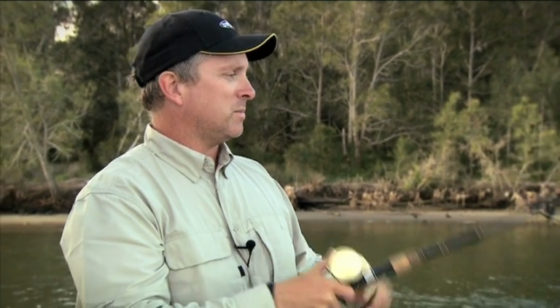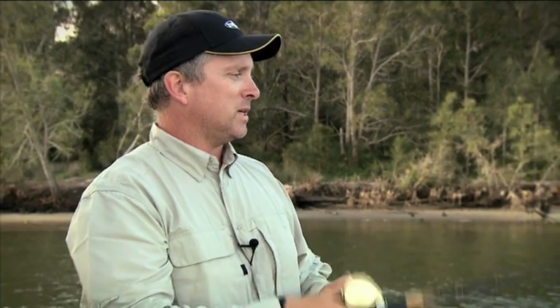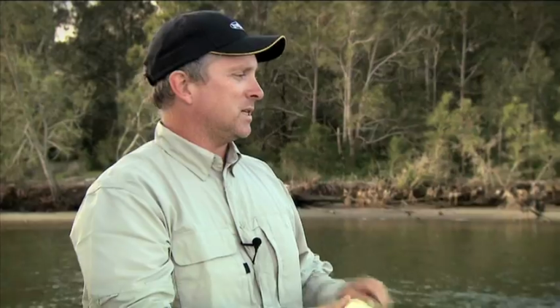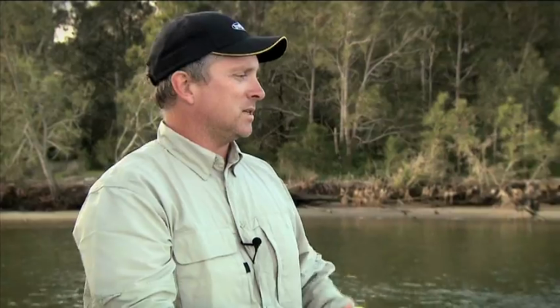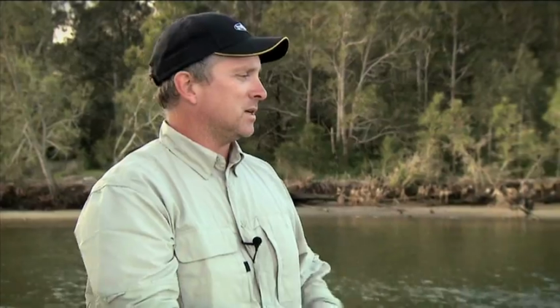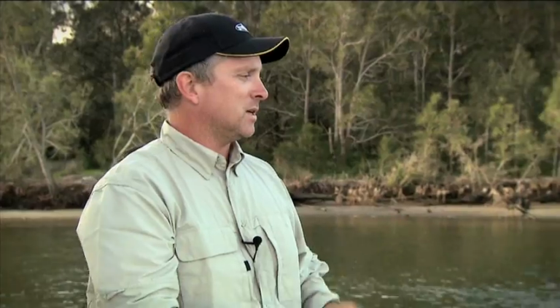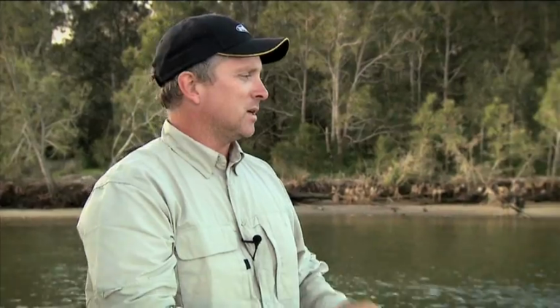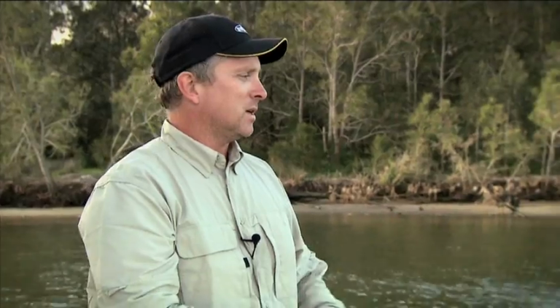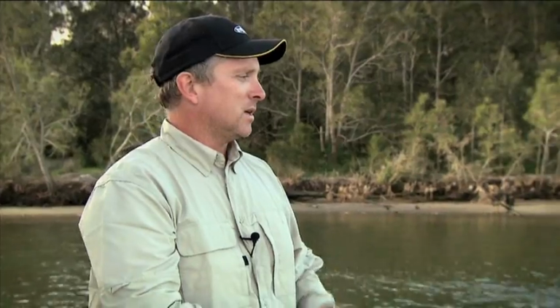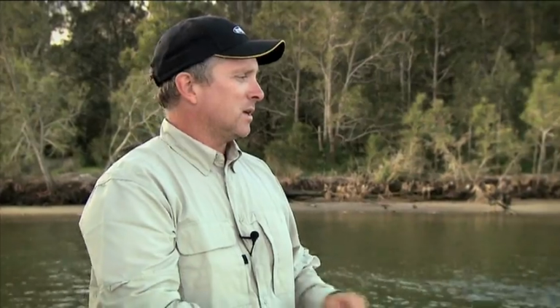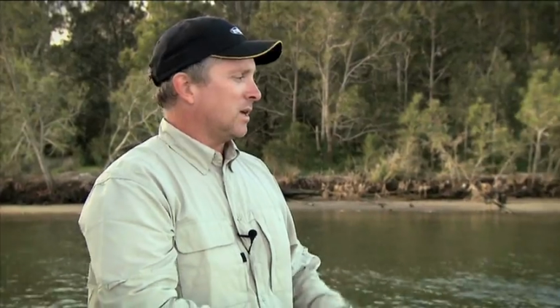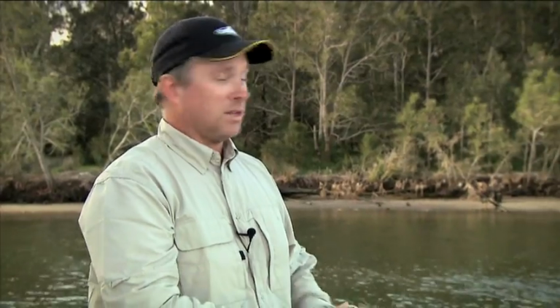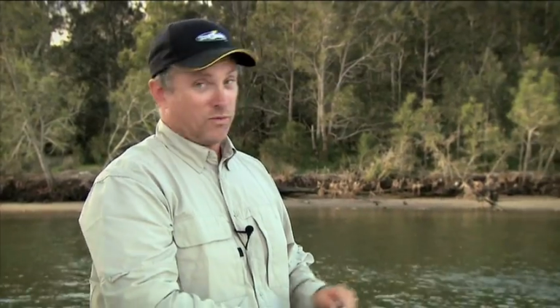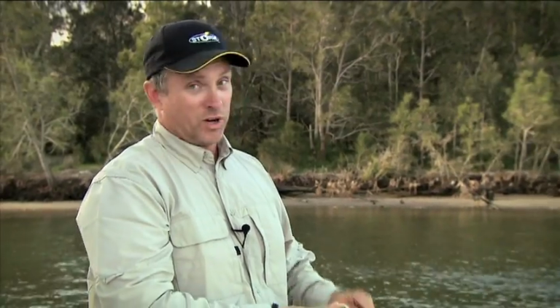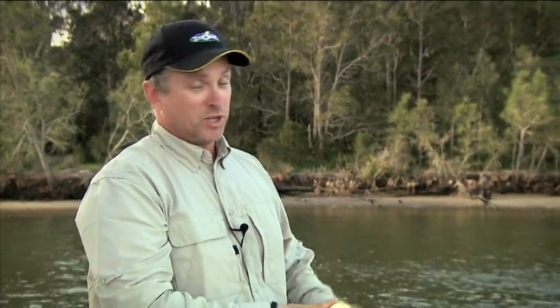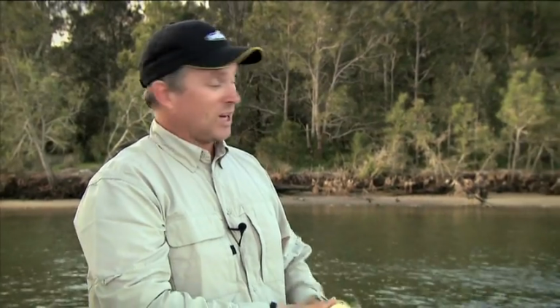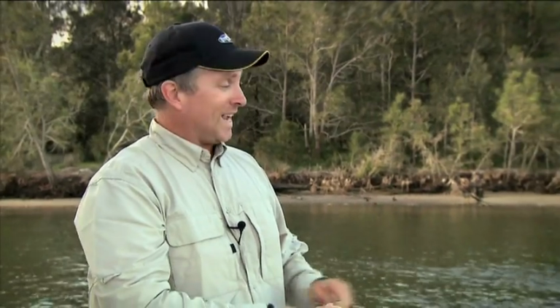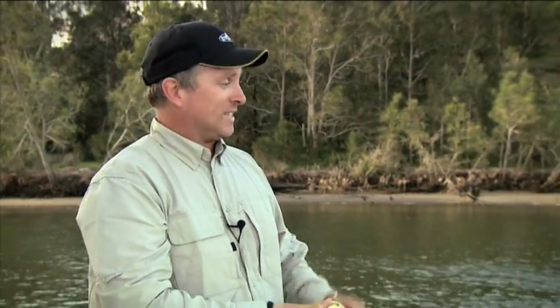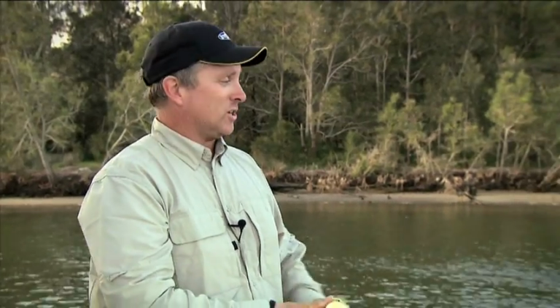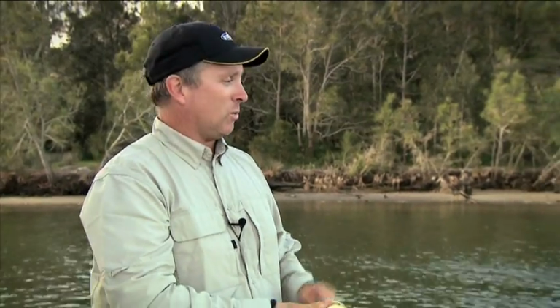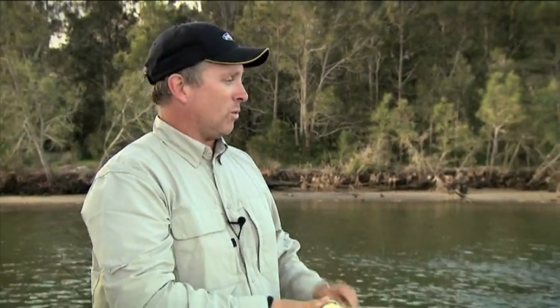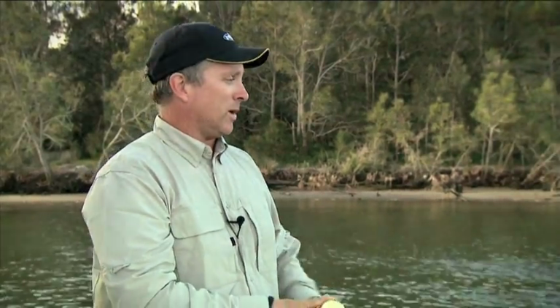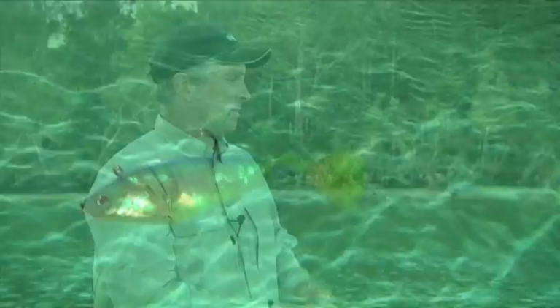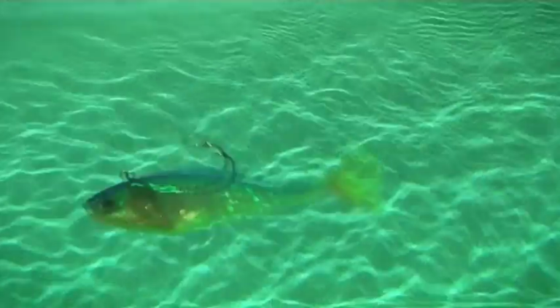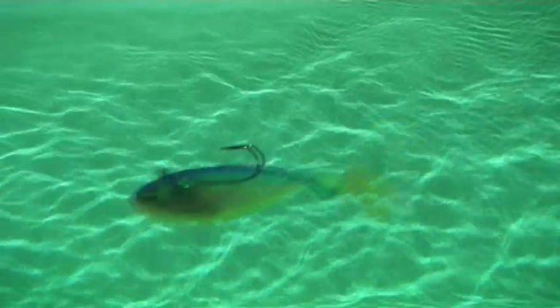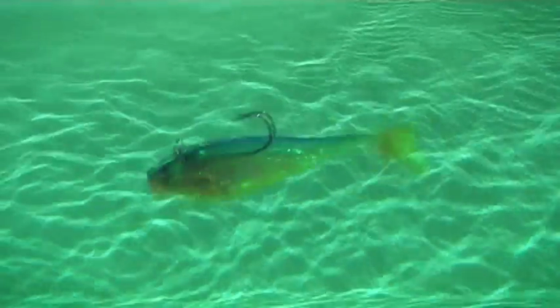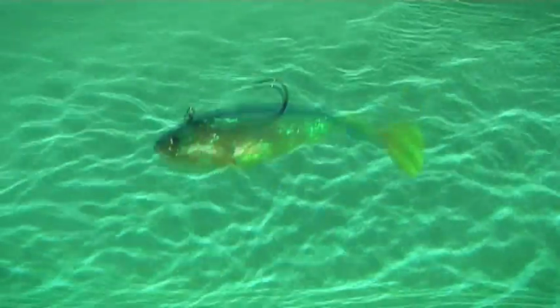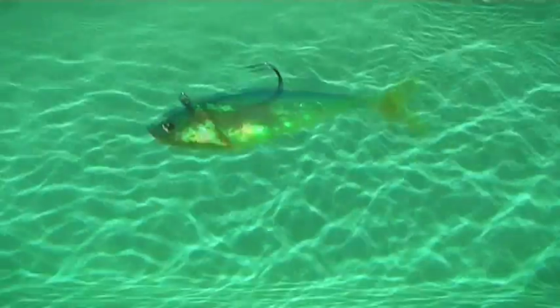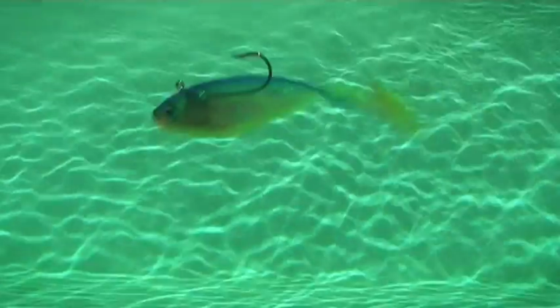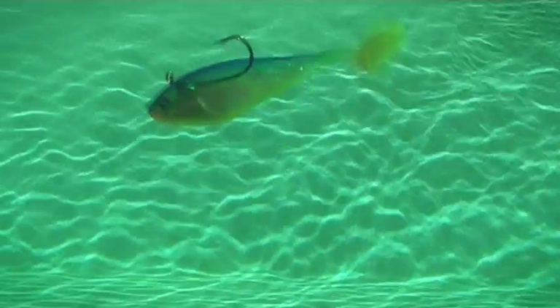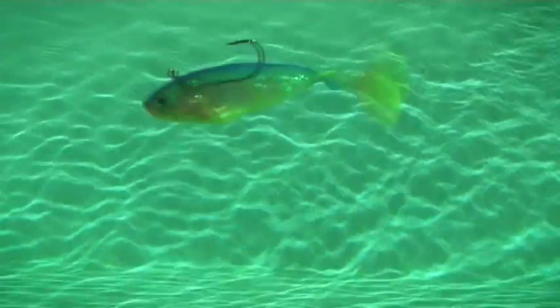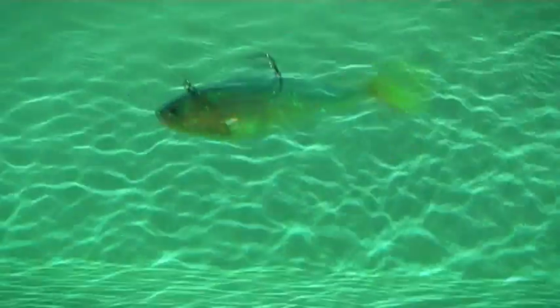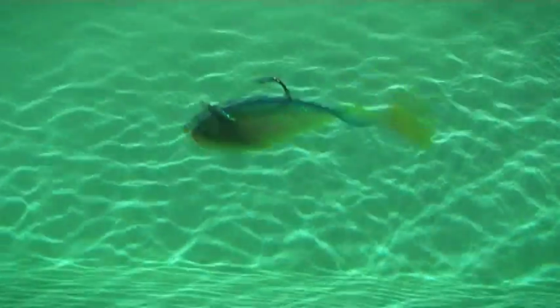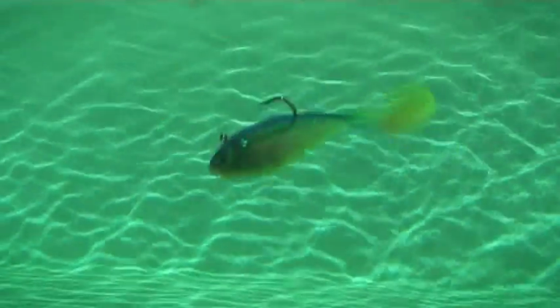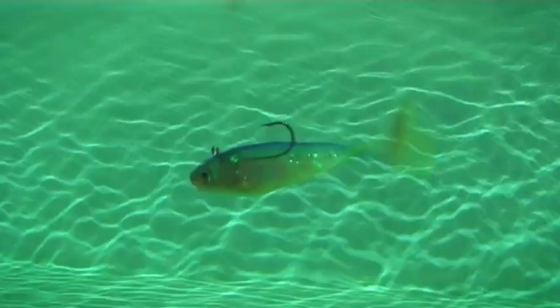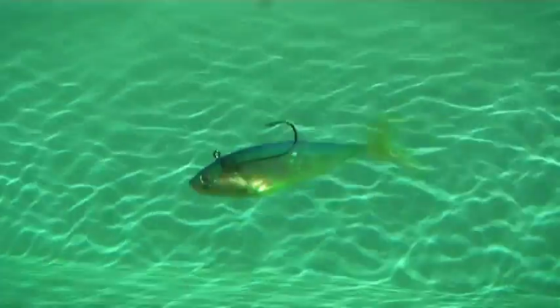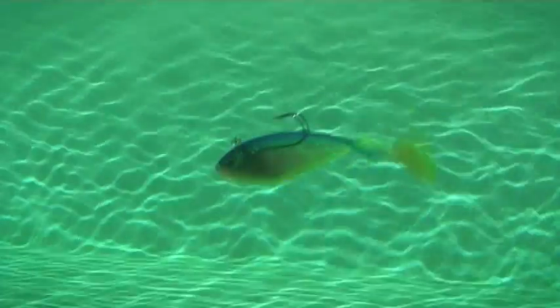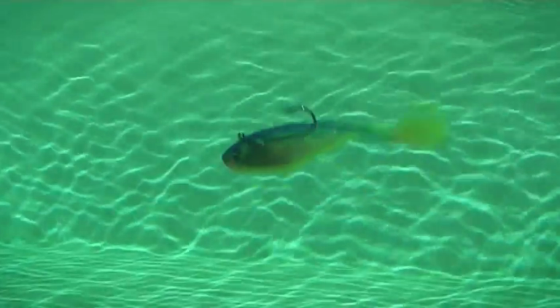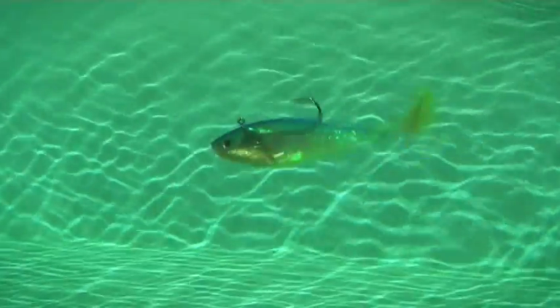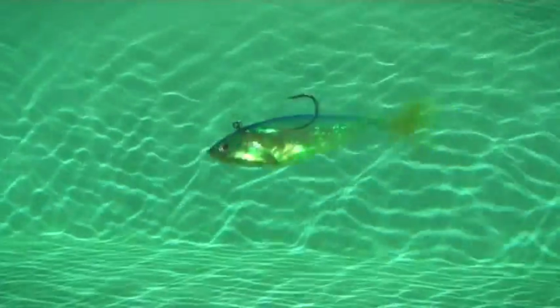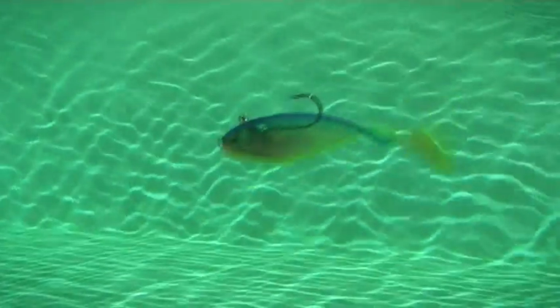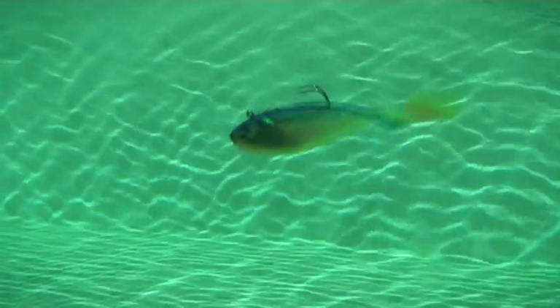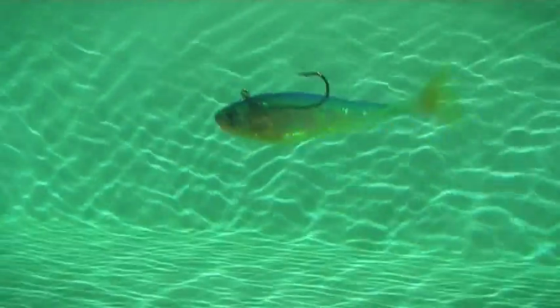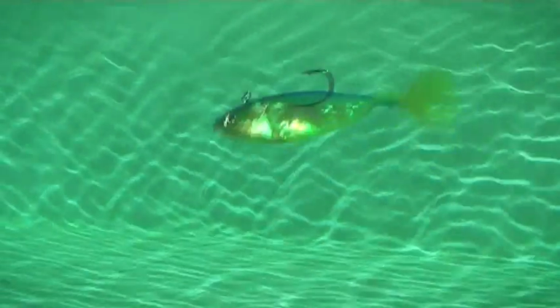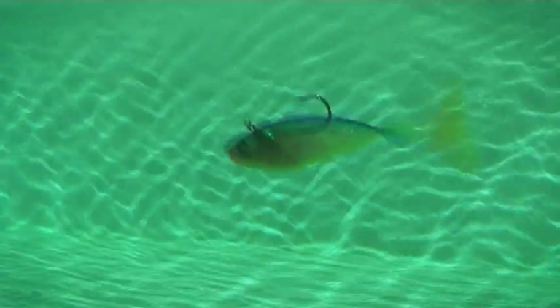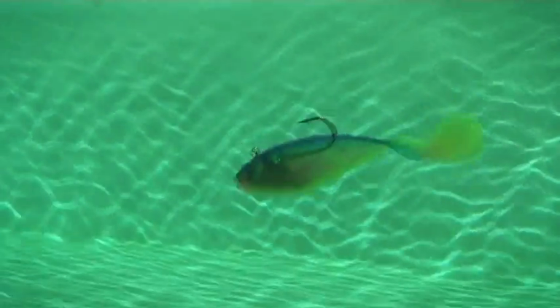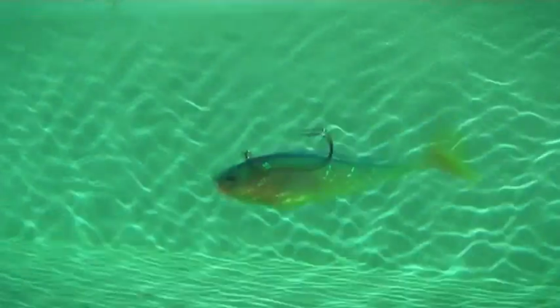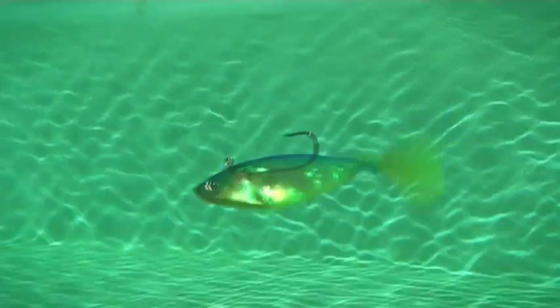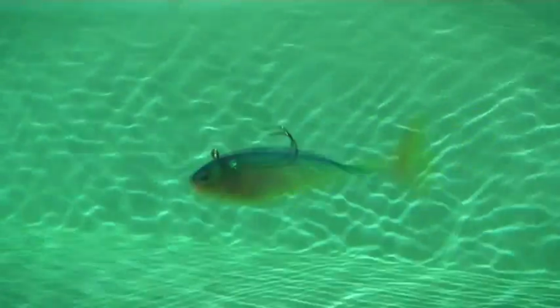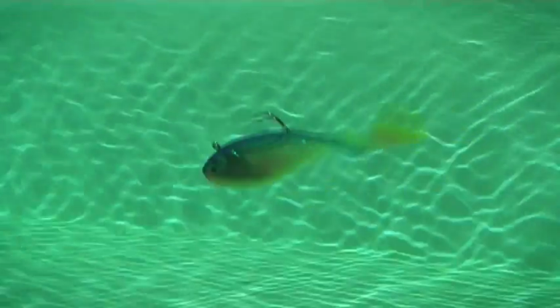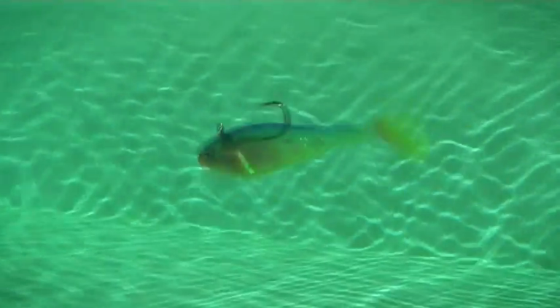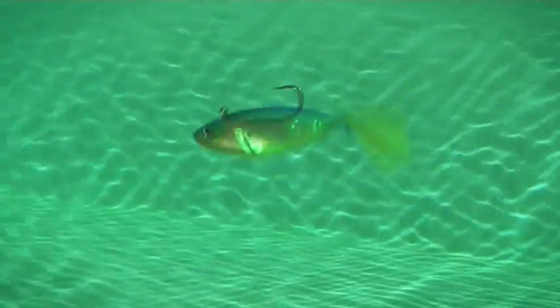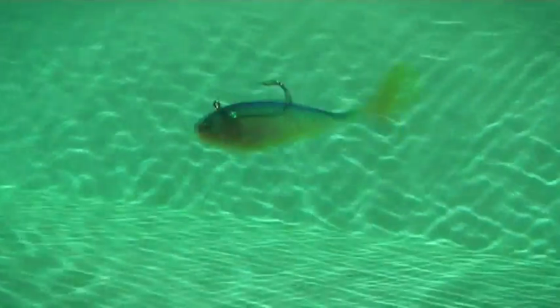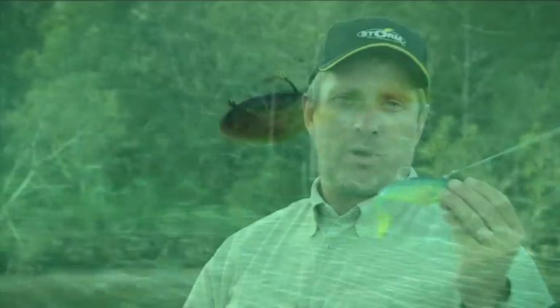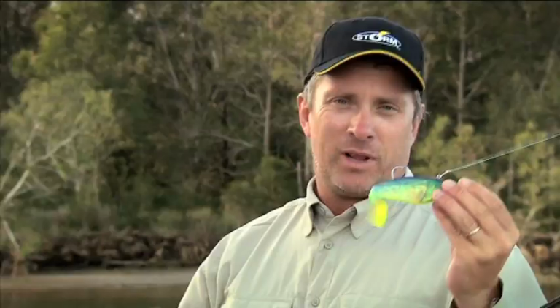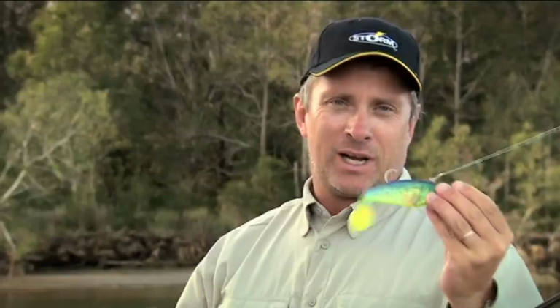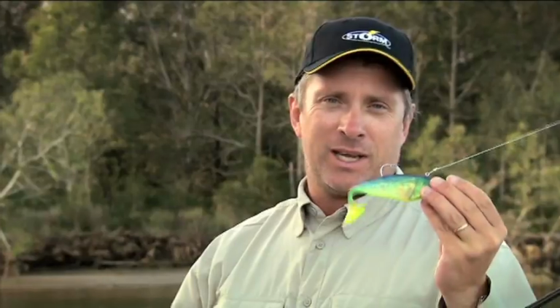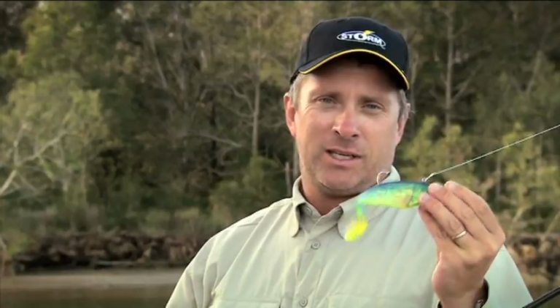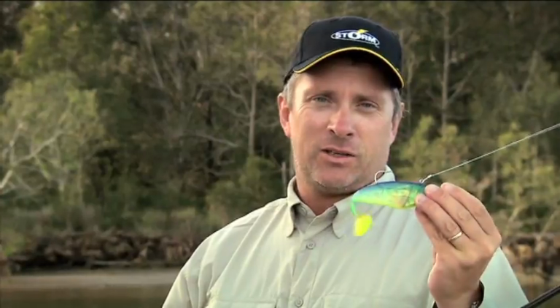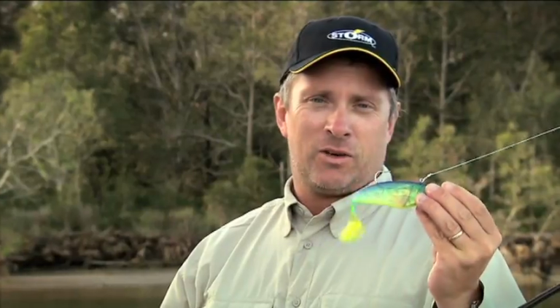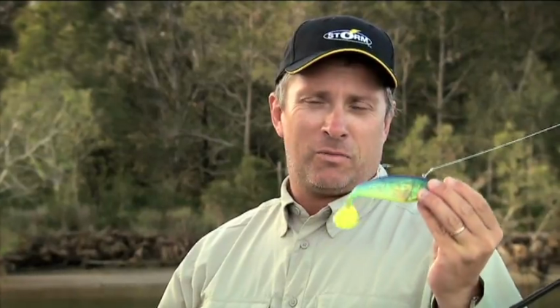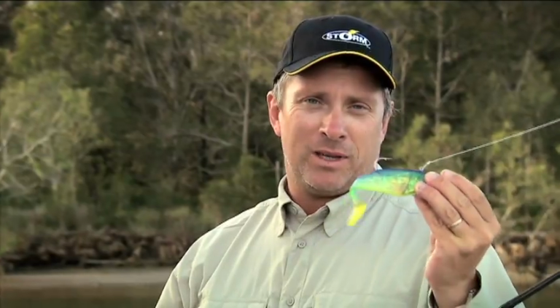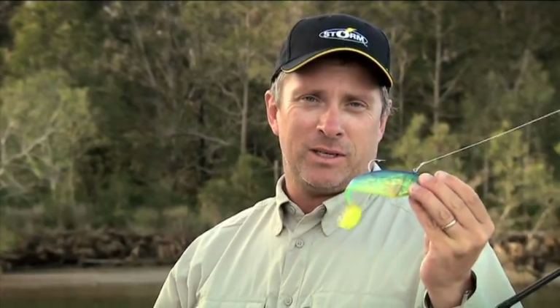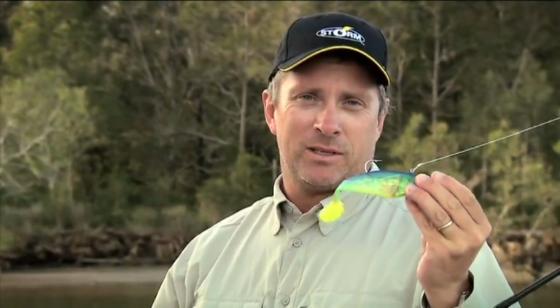It's a fantastic searching lure for a range of big predatory species in fresh and salt water. Storm's Wildeye Swim Shad — one of the classic soft plastics.